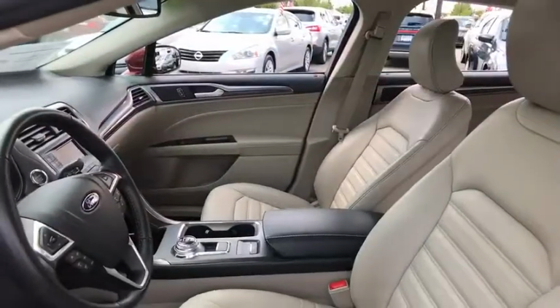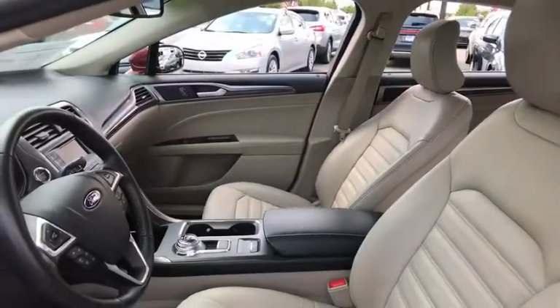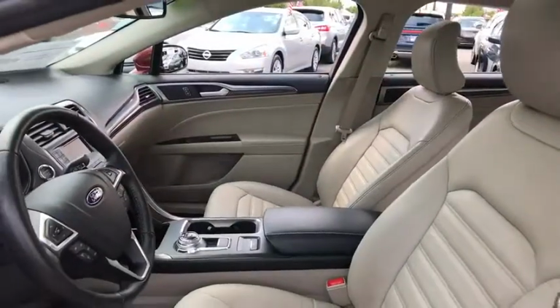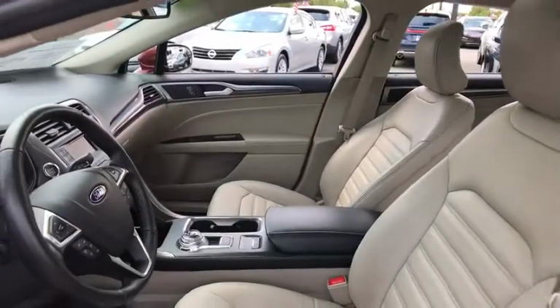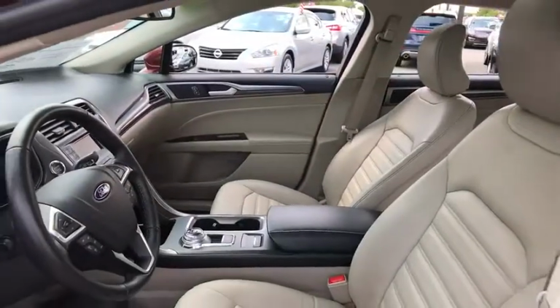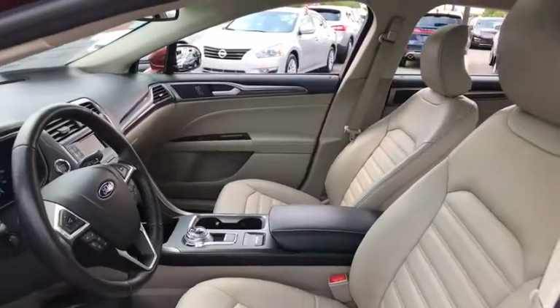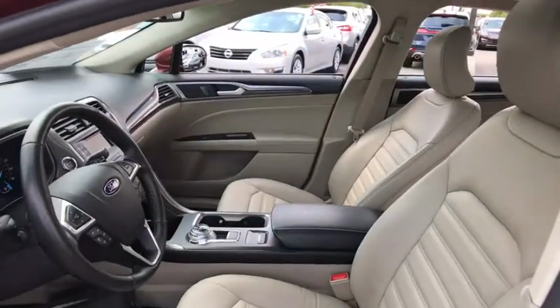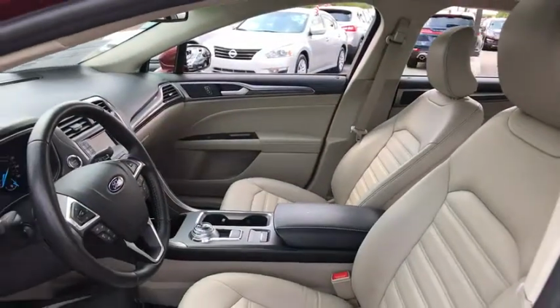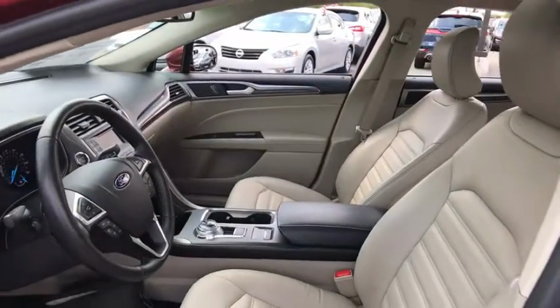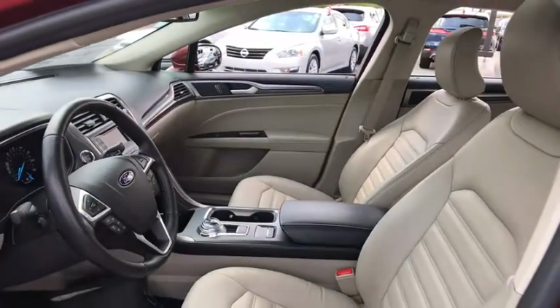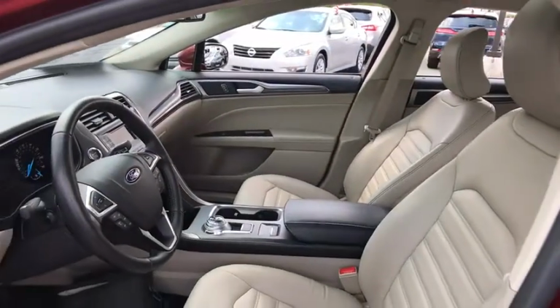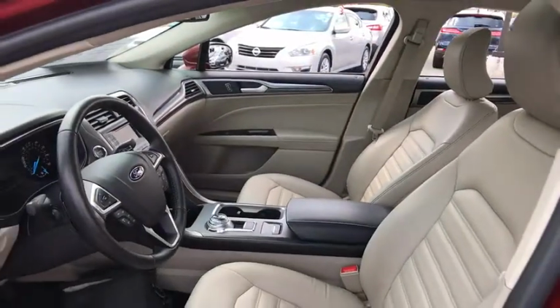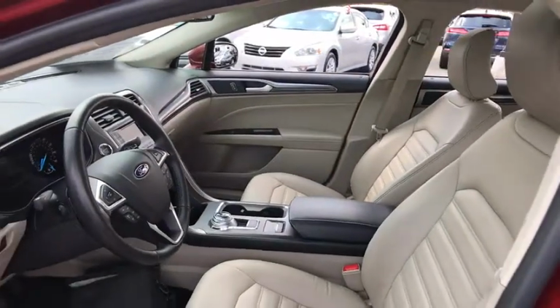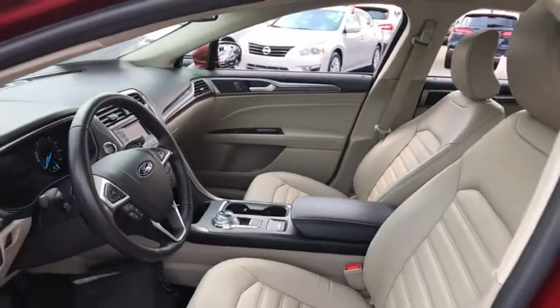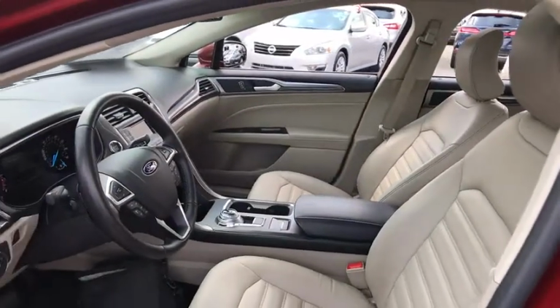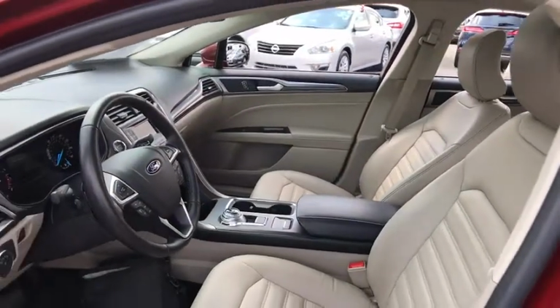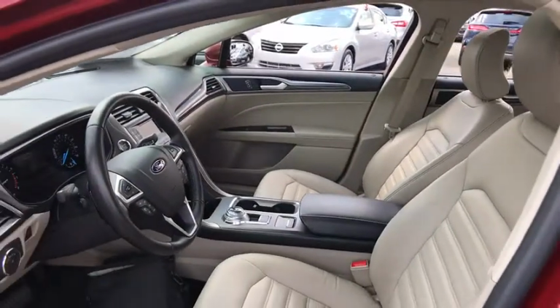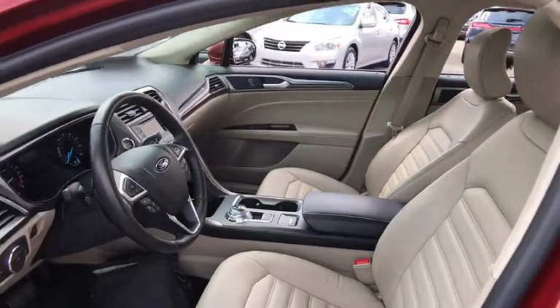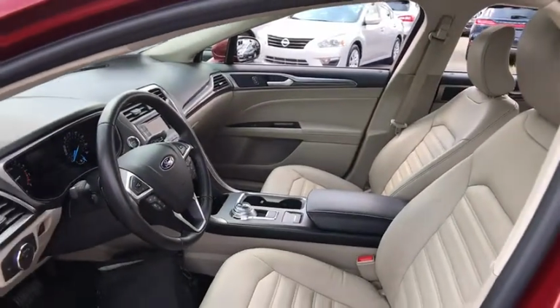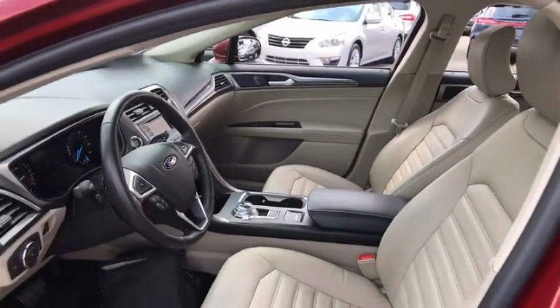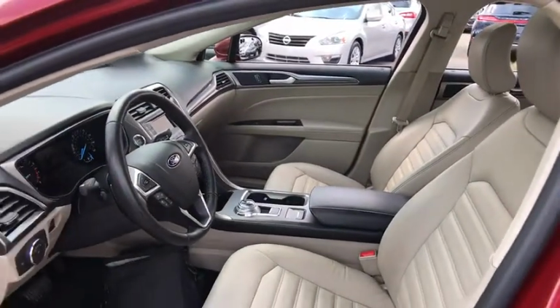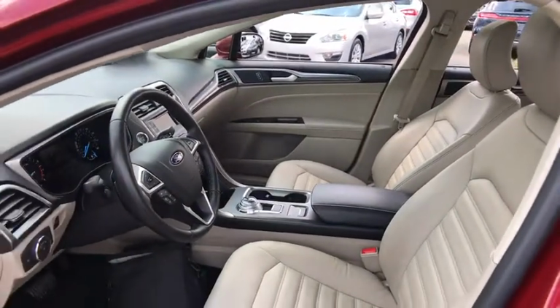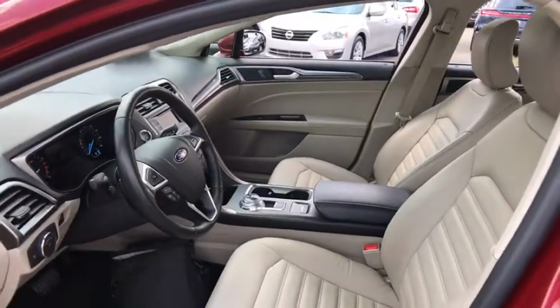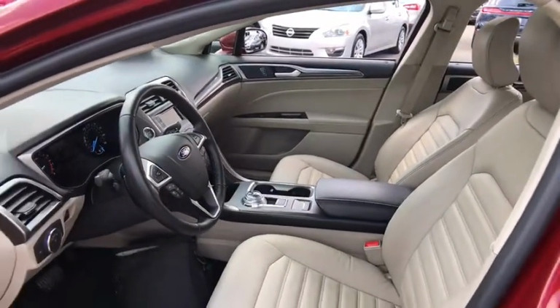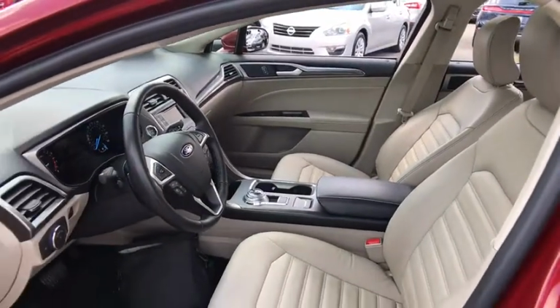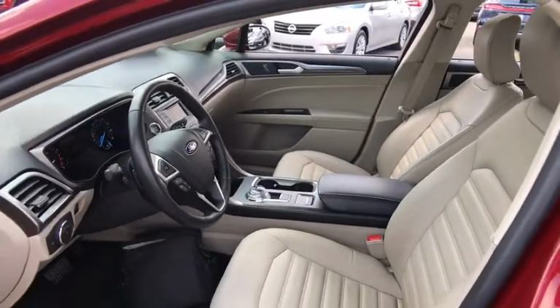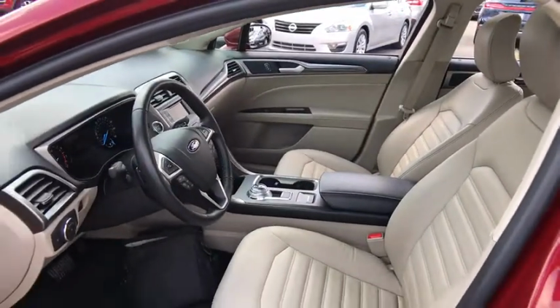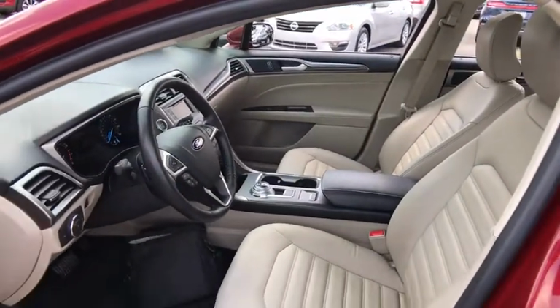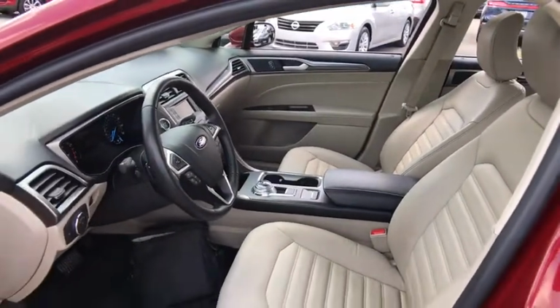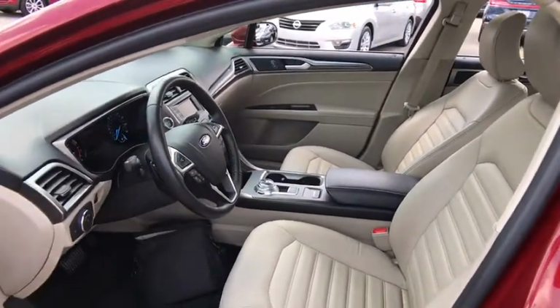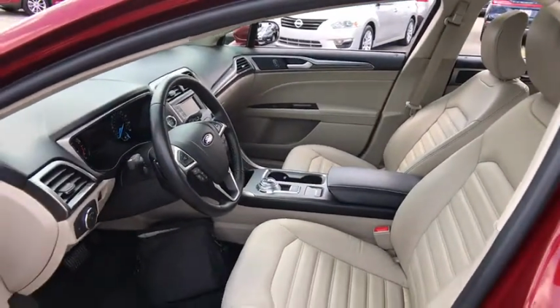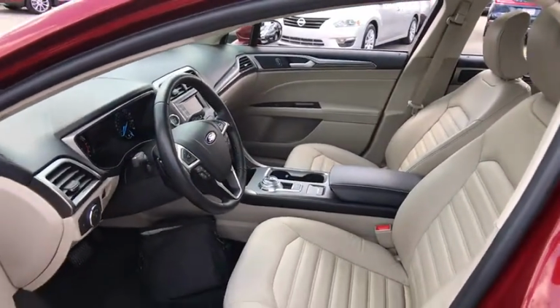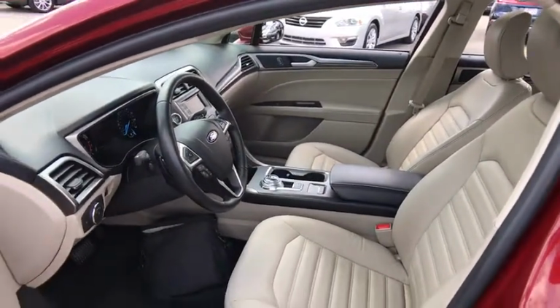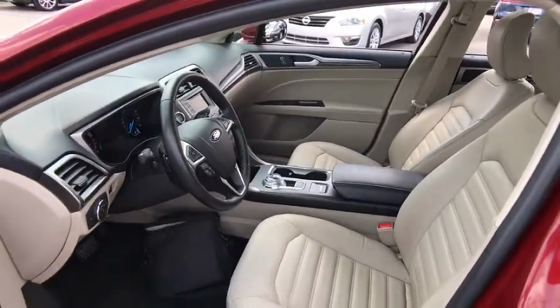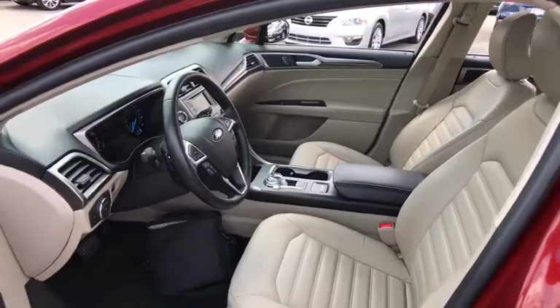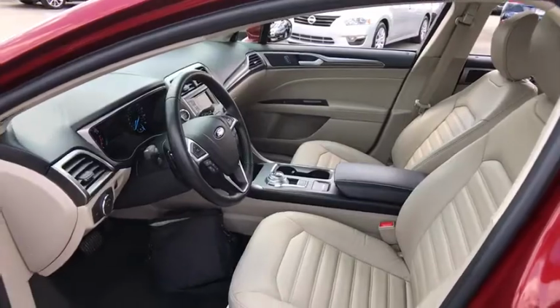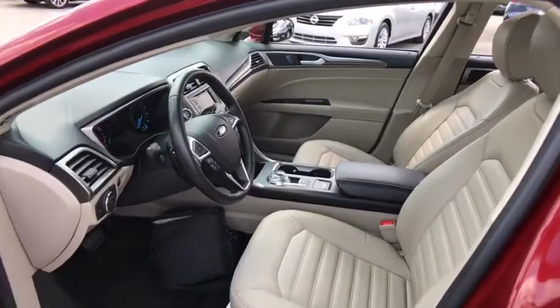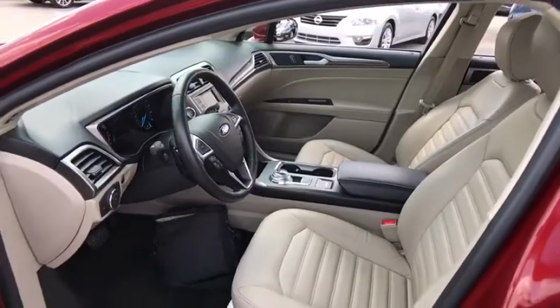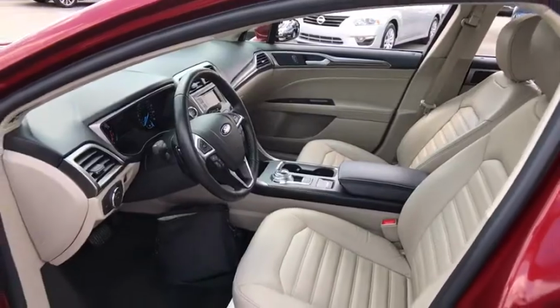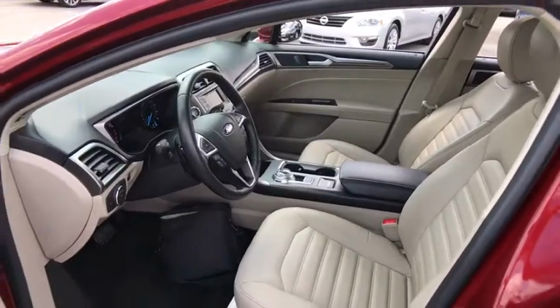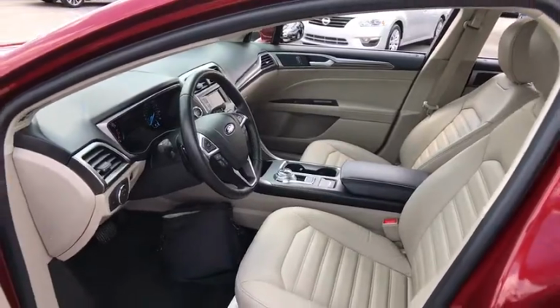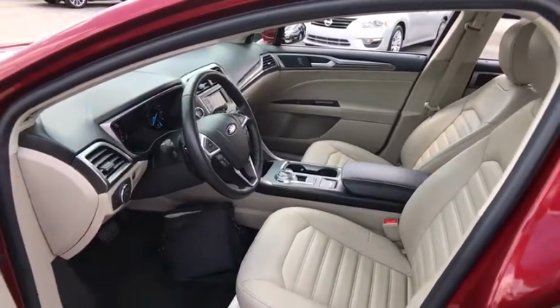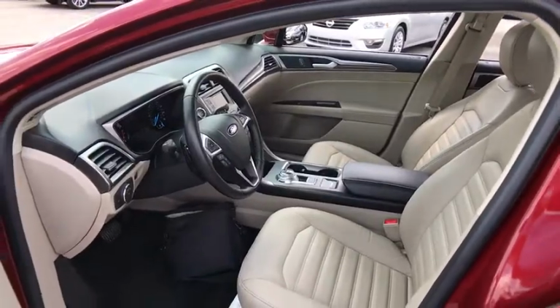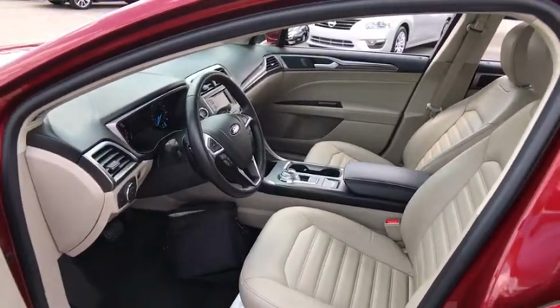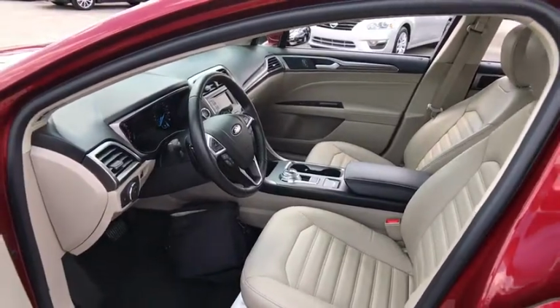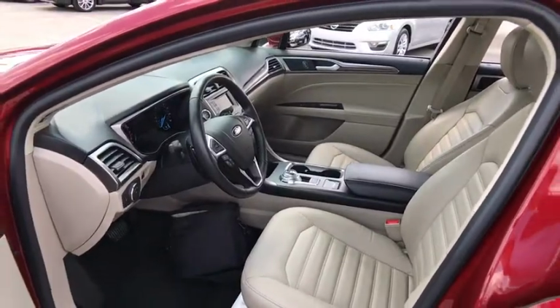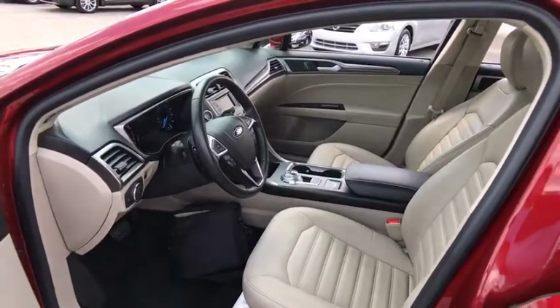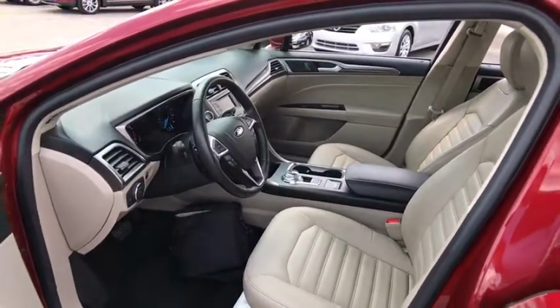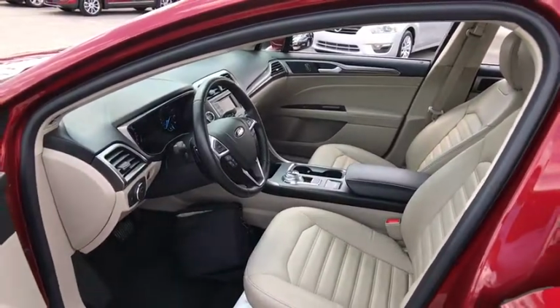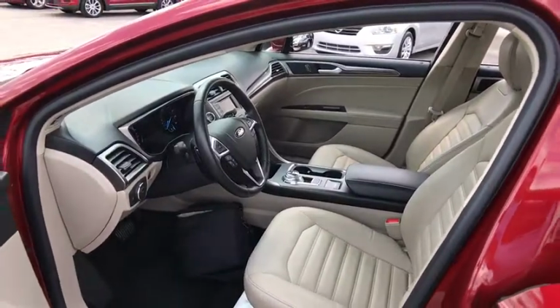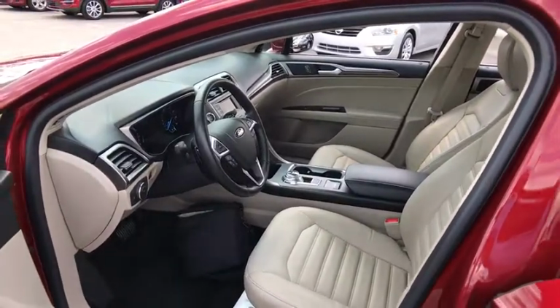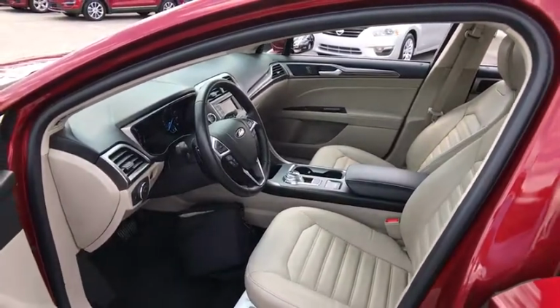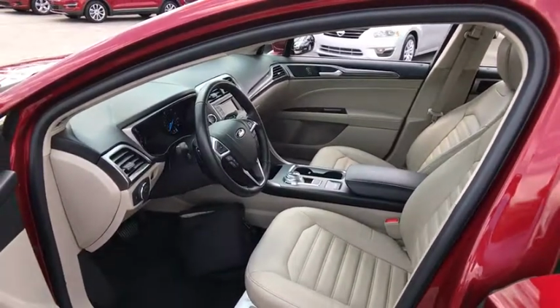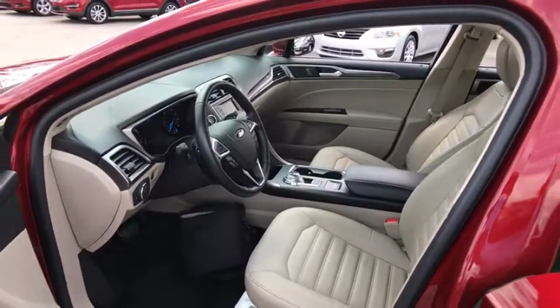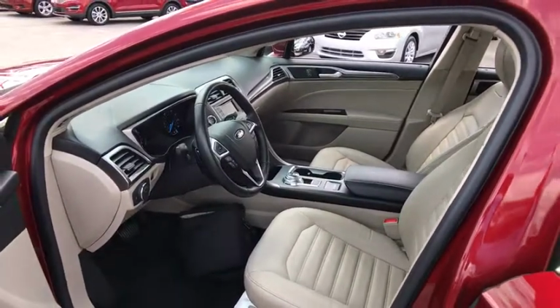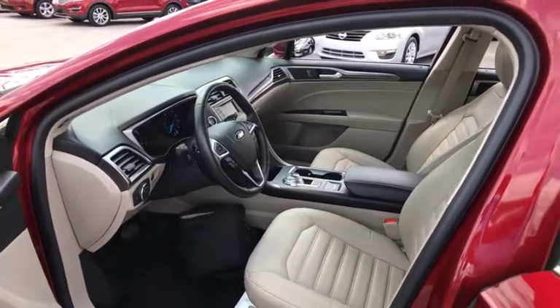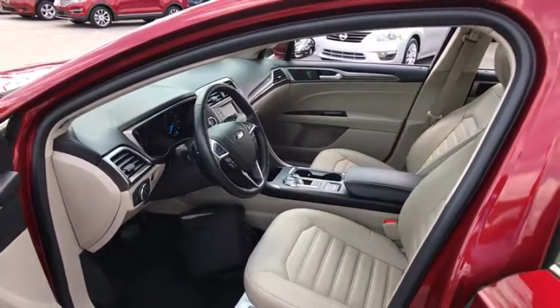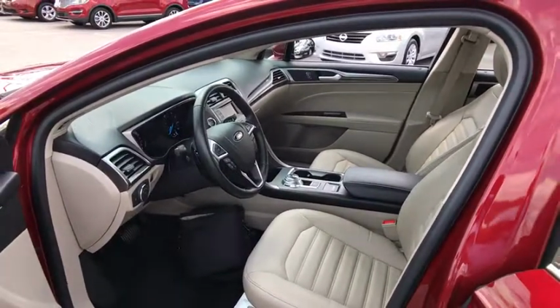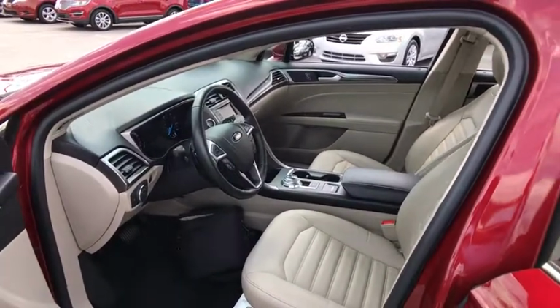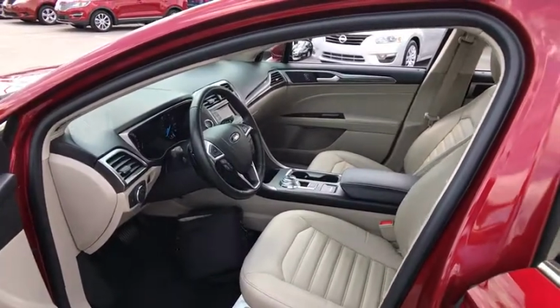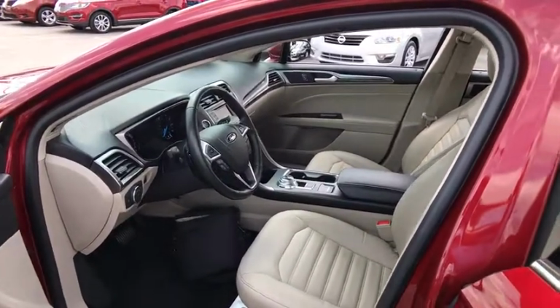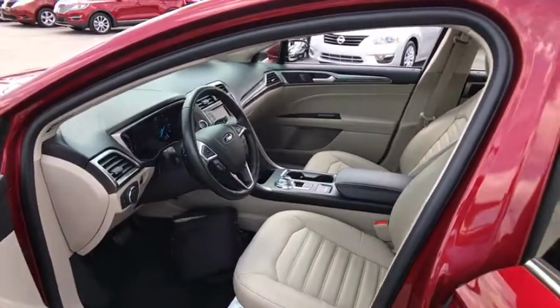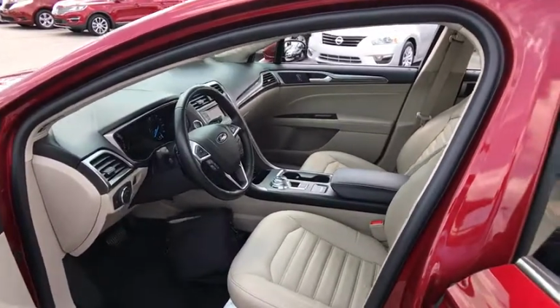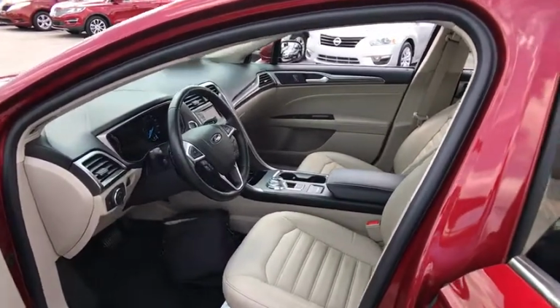Bluetooth, adjustable steering wheel, power steering, aluminum wheels, floor mats, cruise control, four-wheel disc brakes.